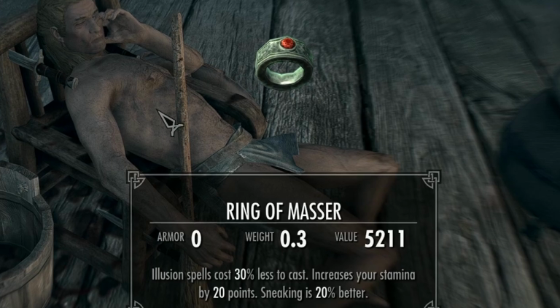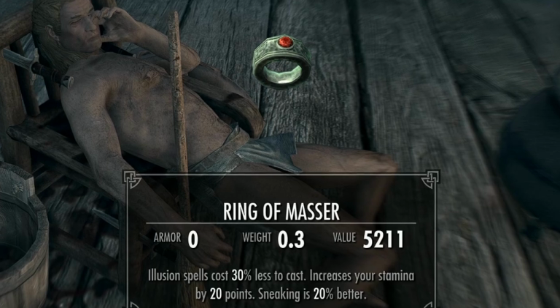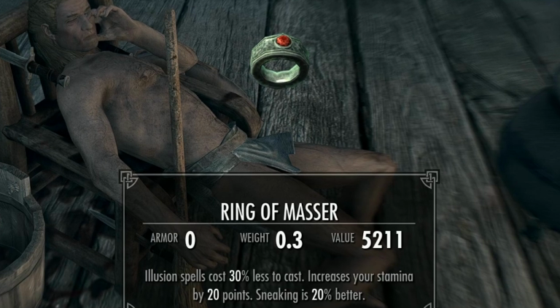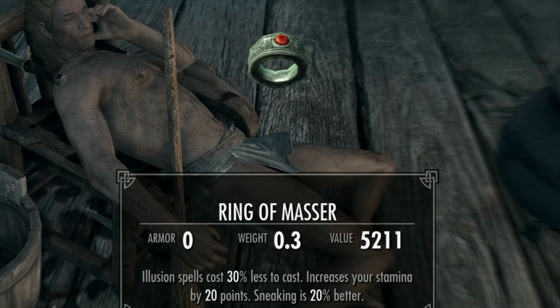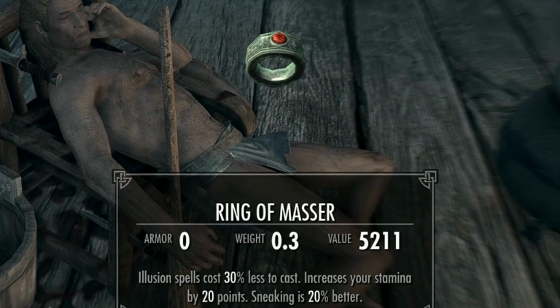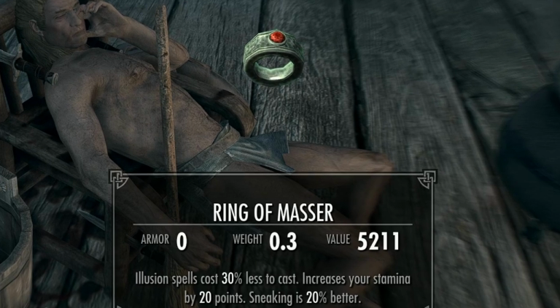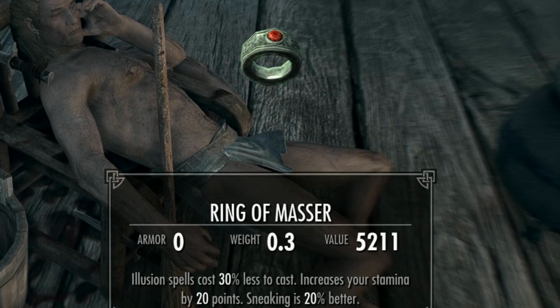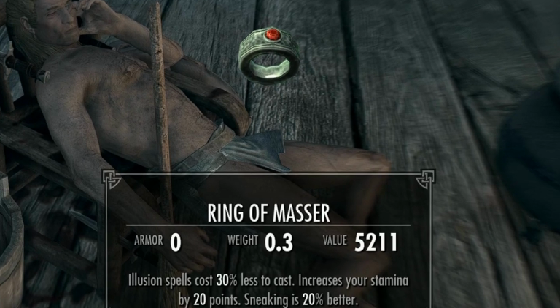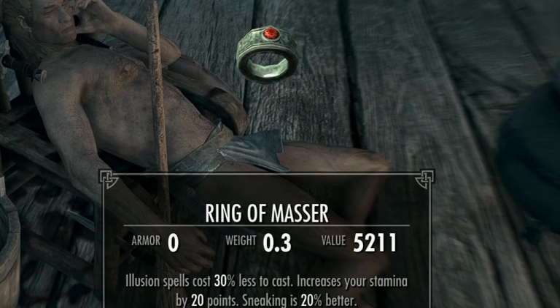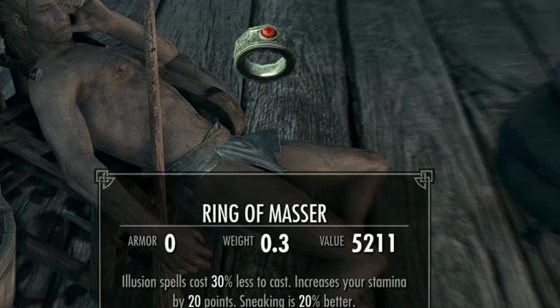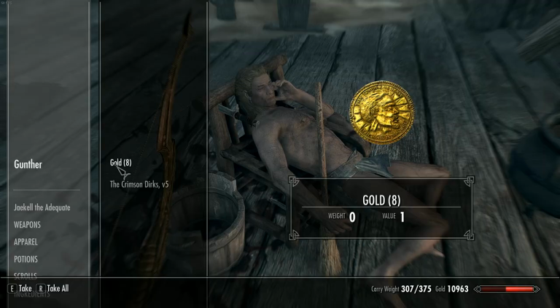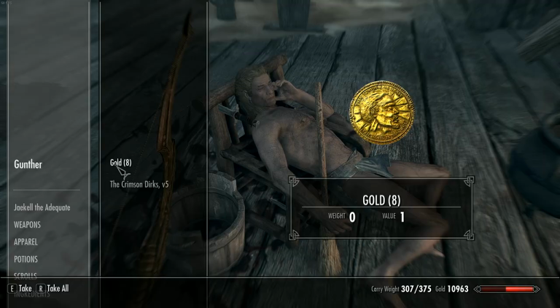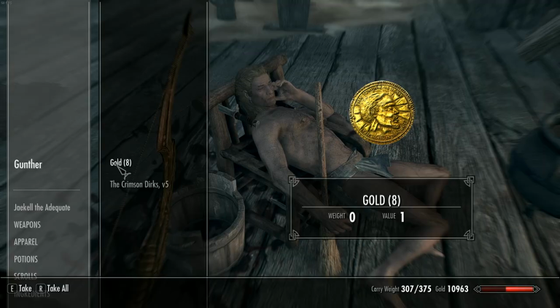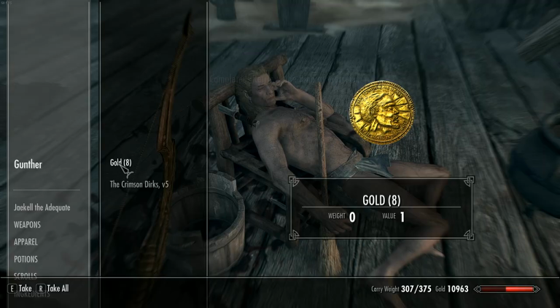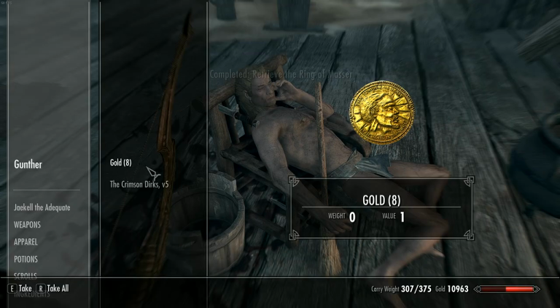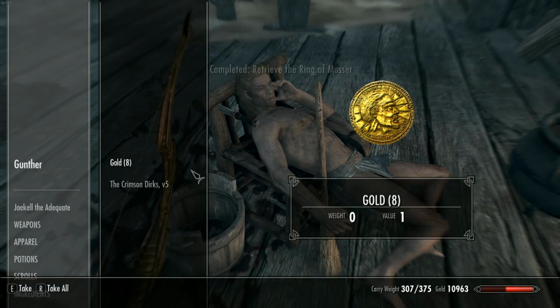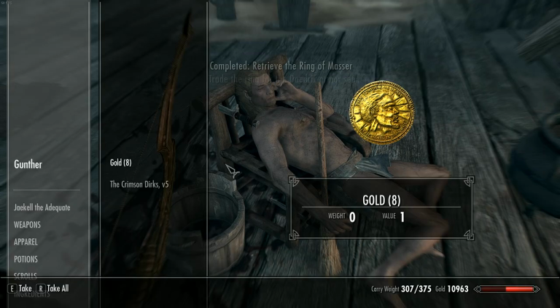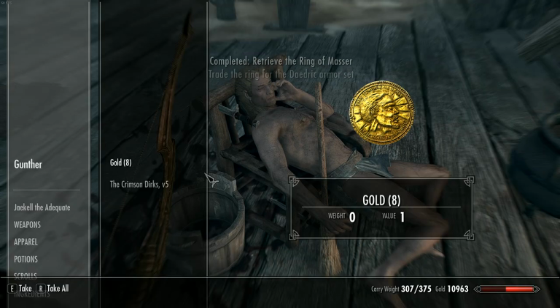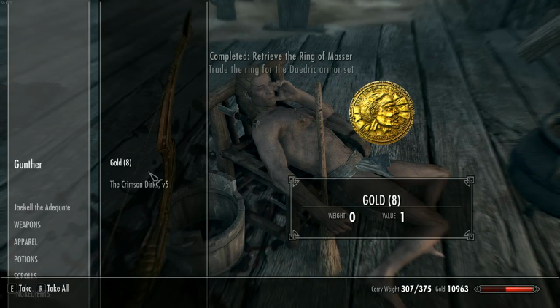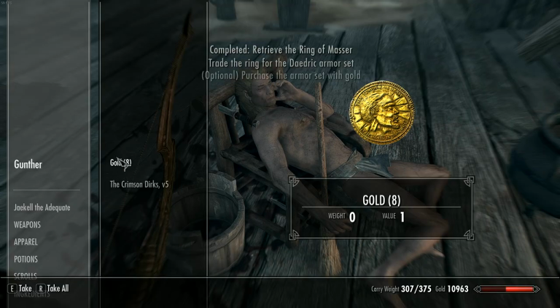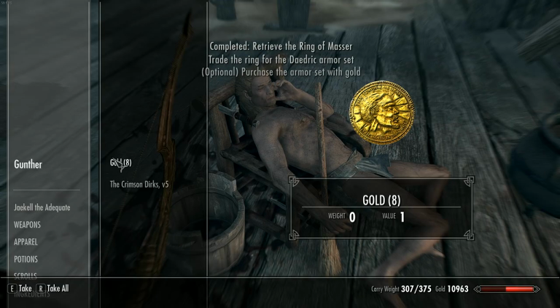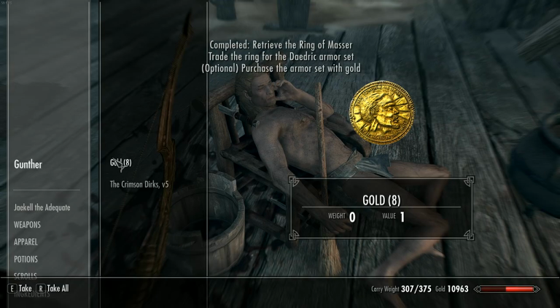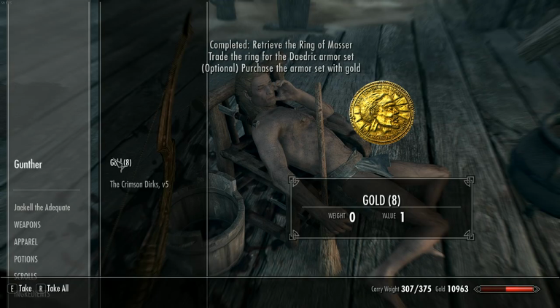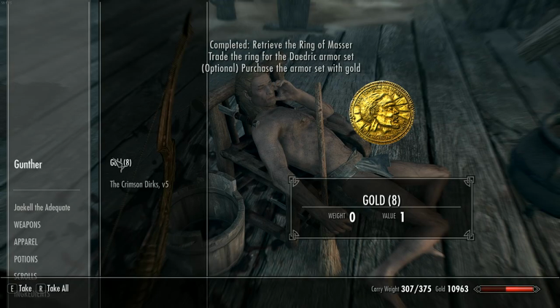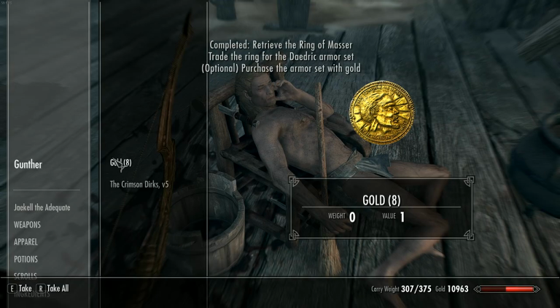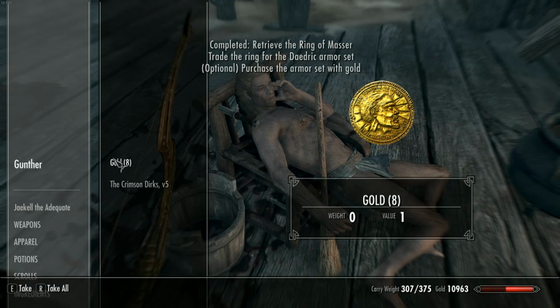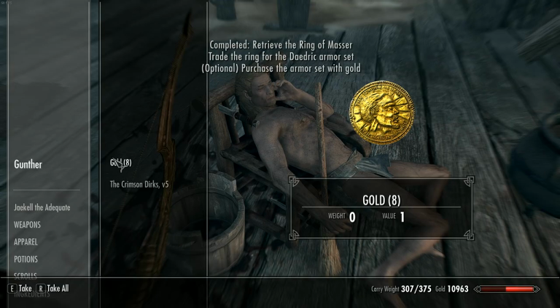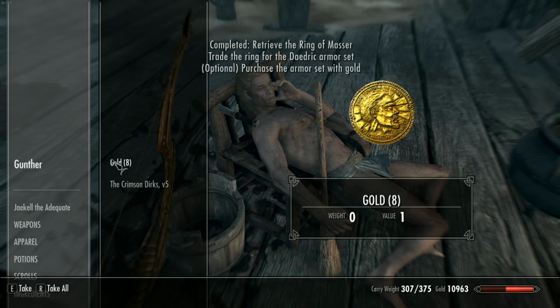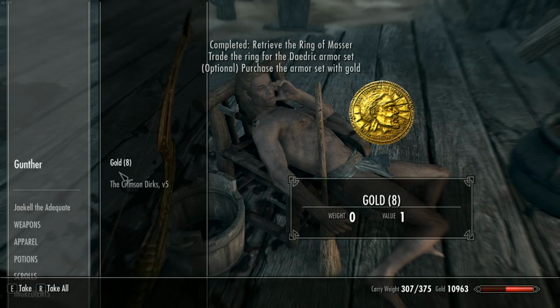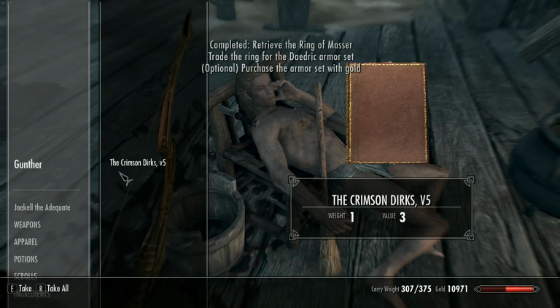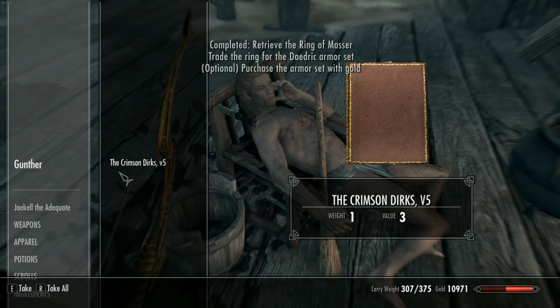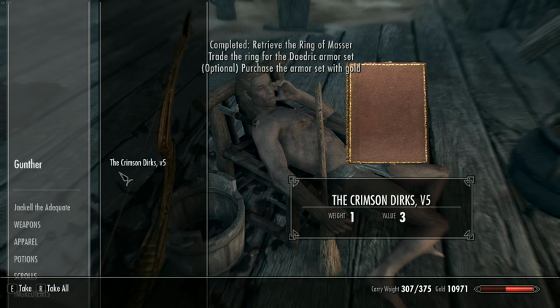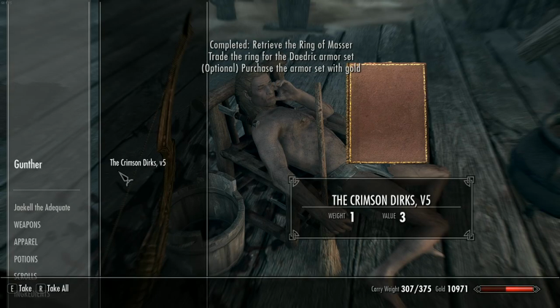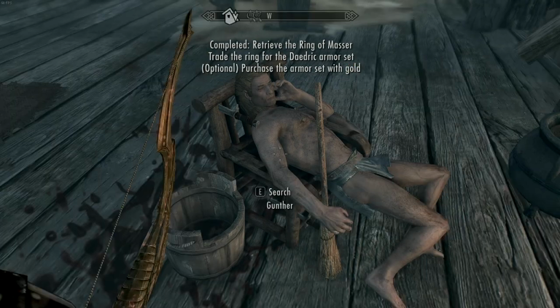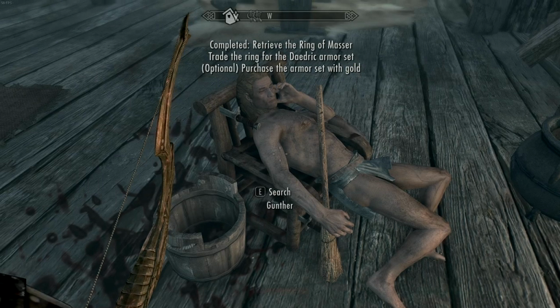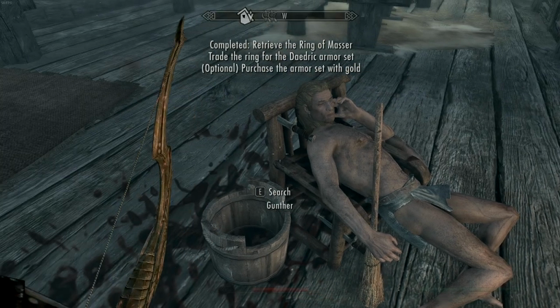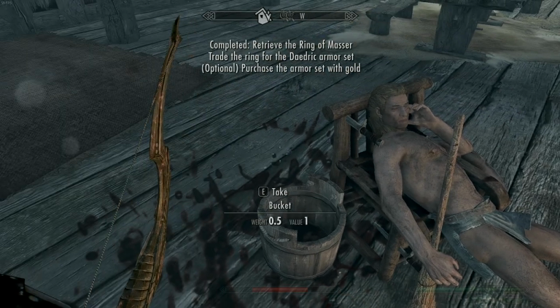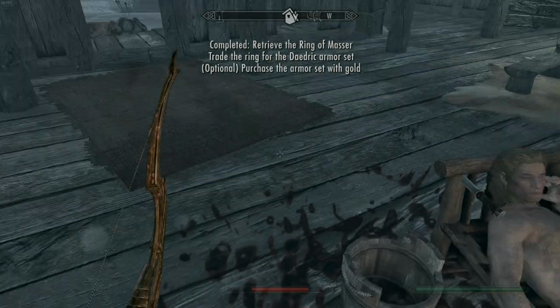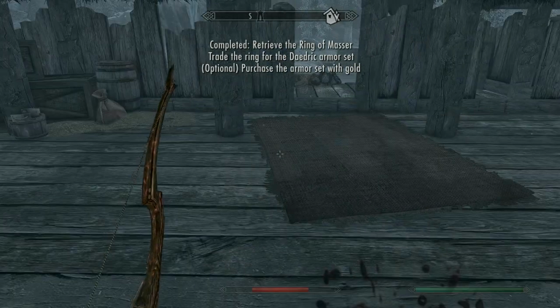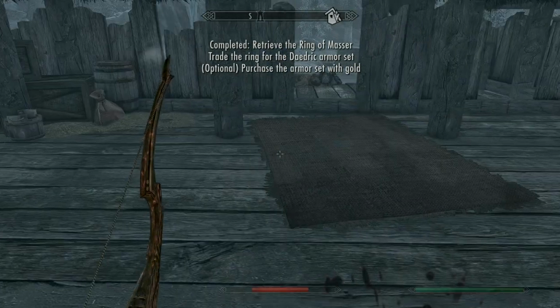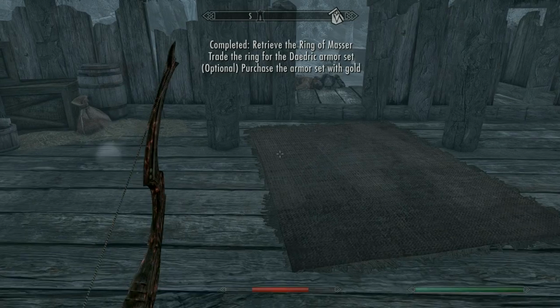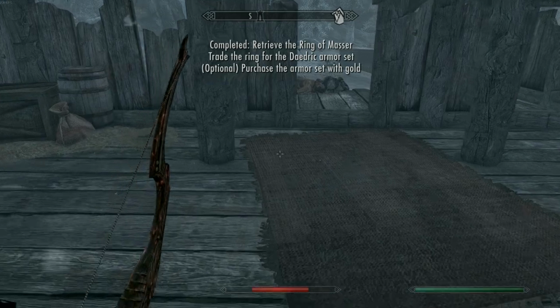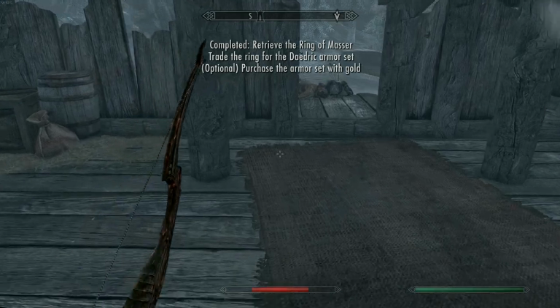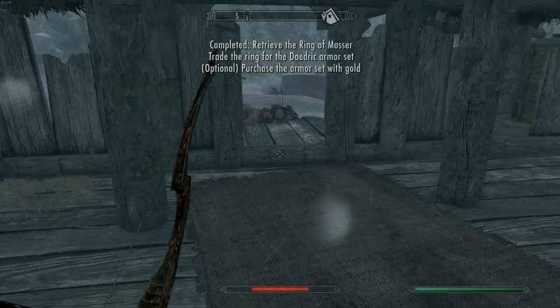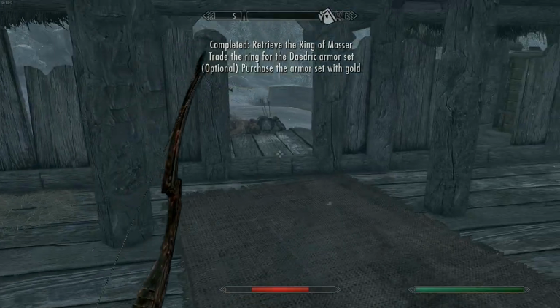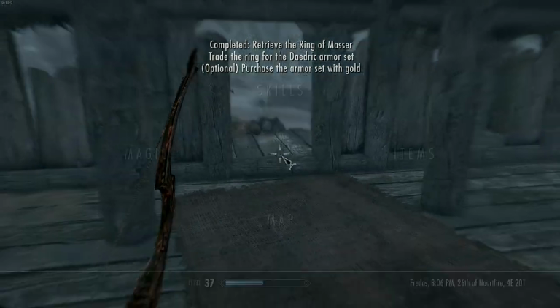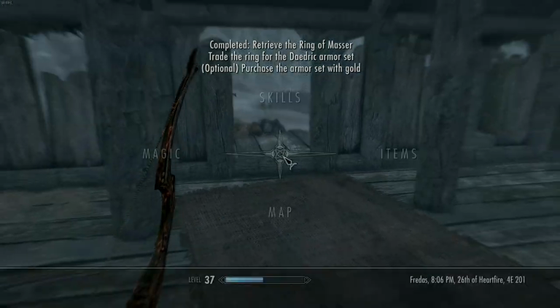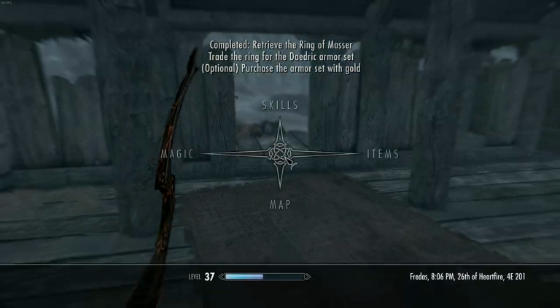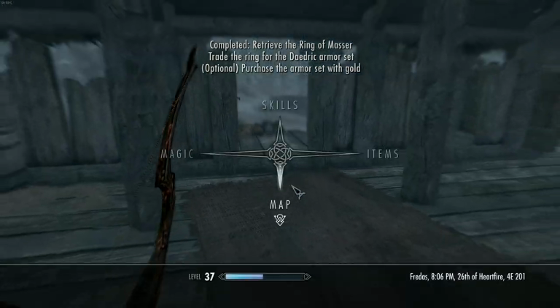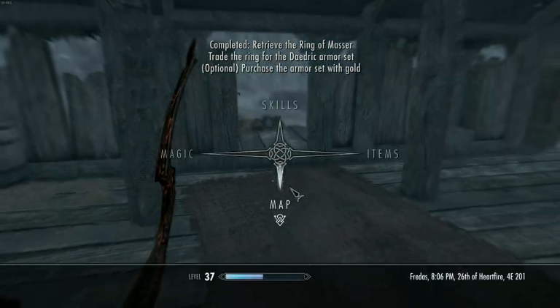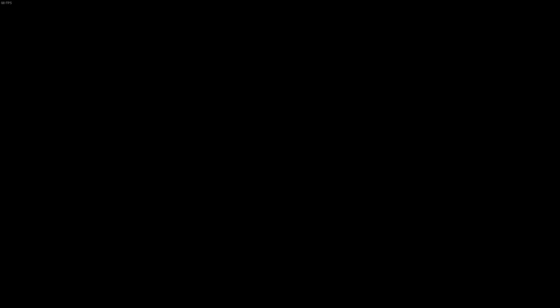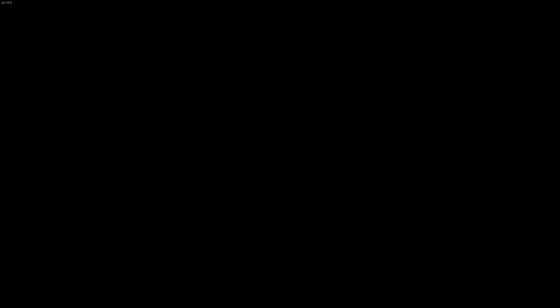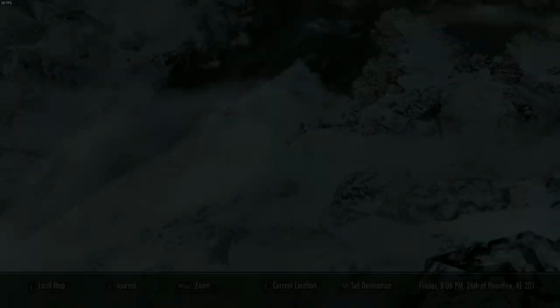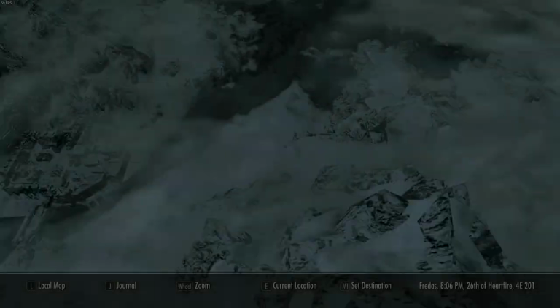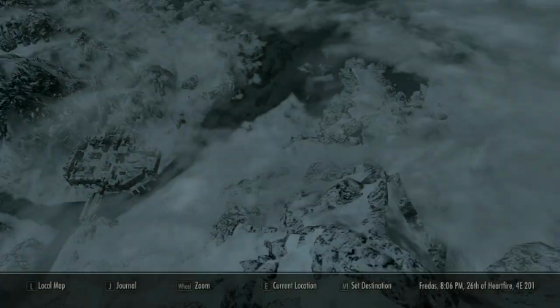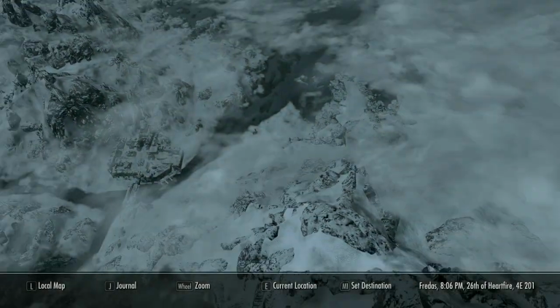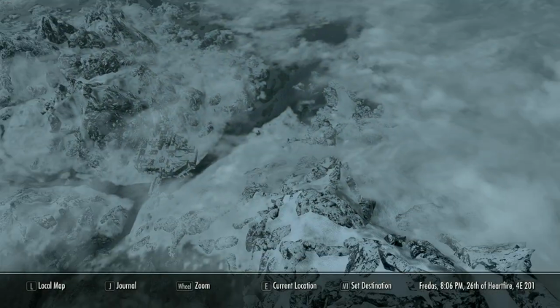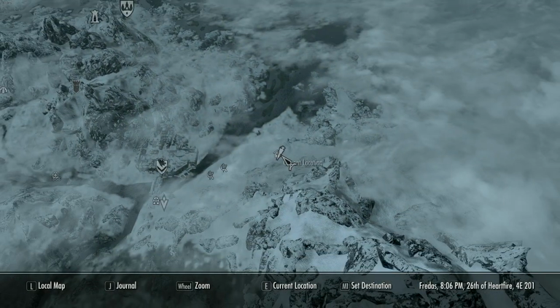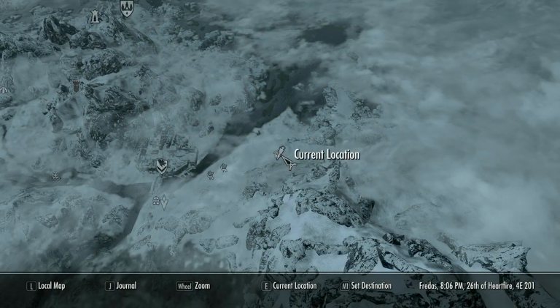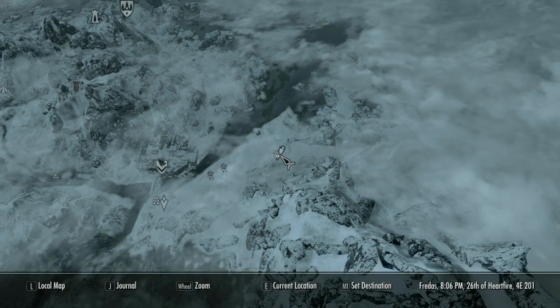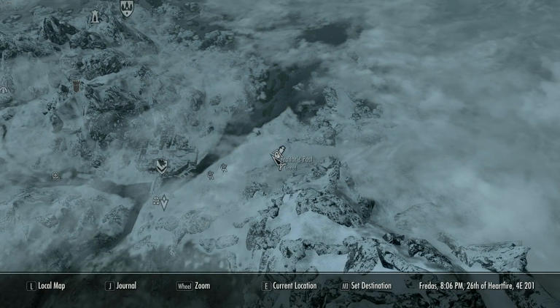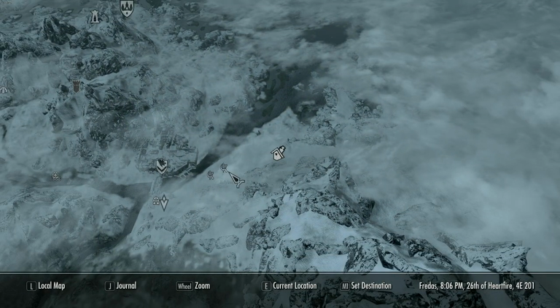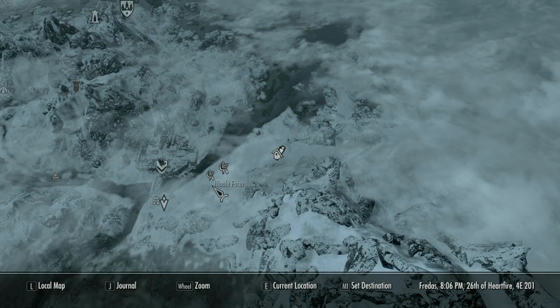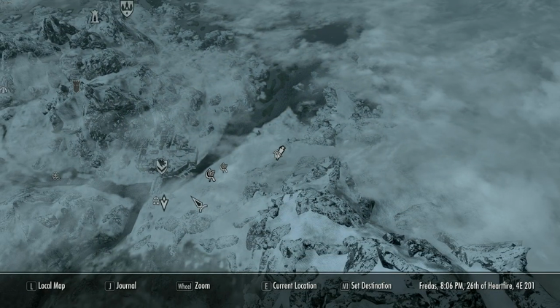The Ring of Masser: illusion spells cost 30% less to cast, increase your stamina by 20 points, and sneaking is 20% better. That is a pretty stinking good ring if you ask me.